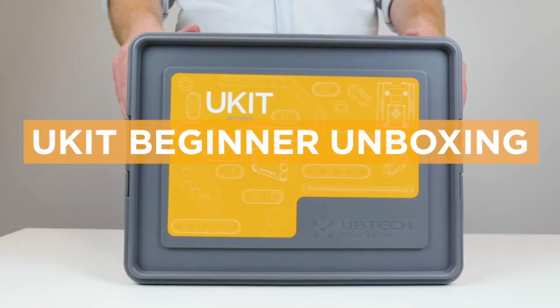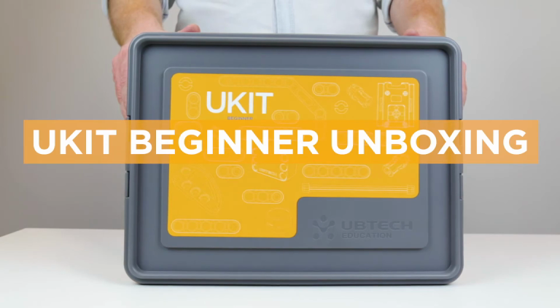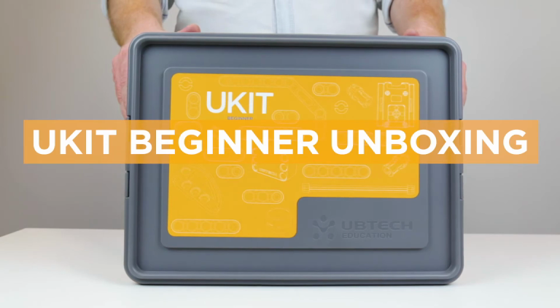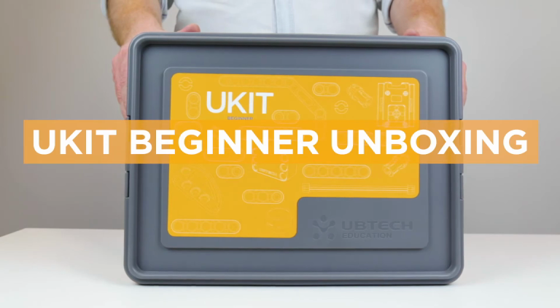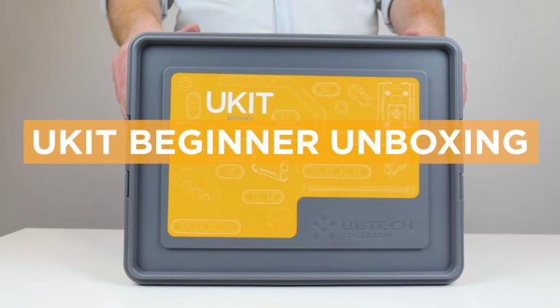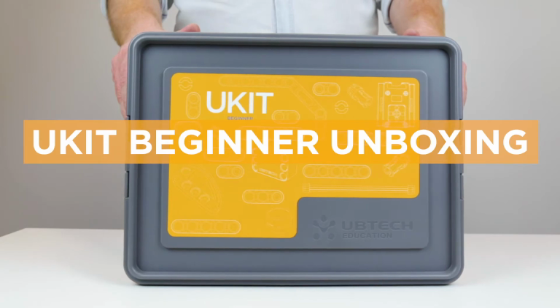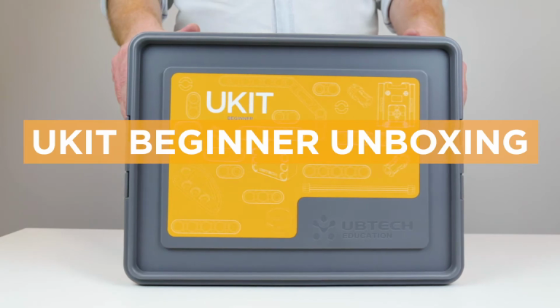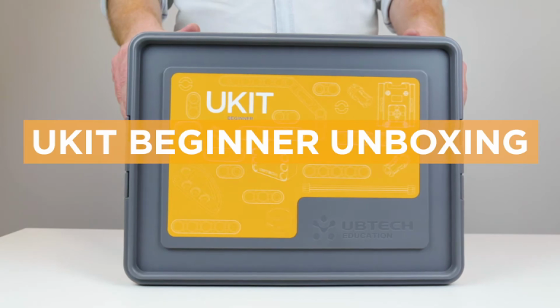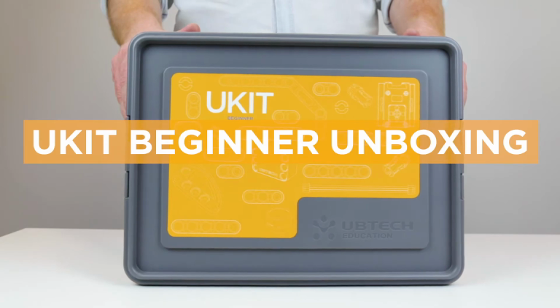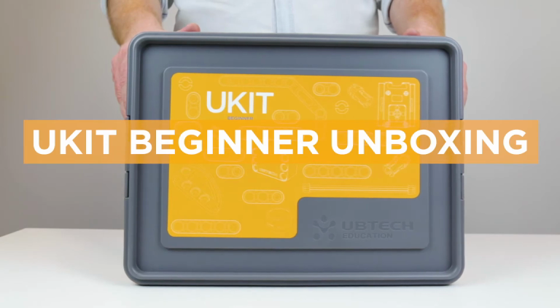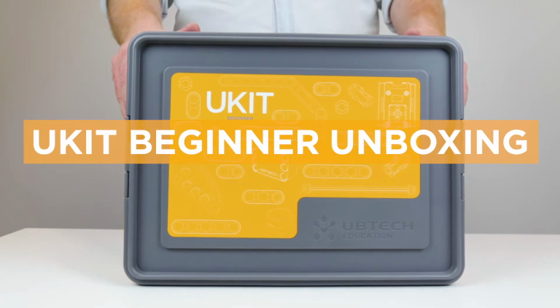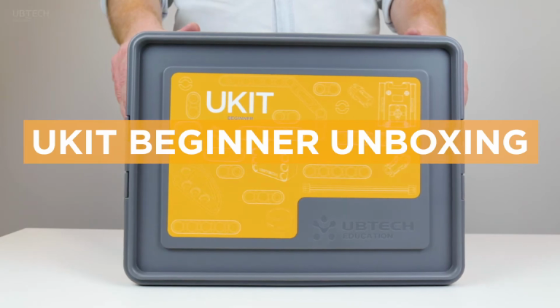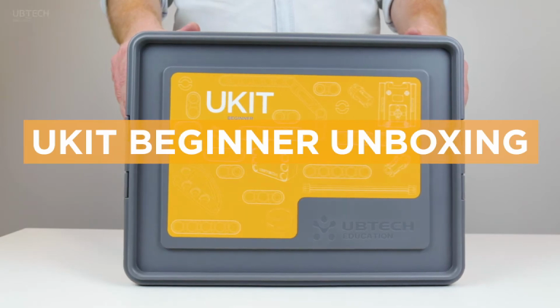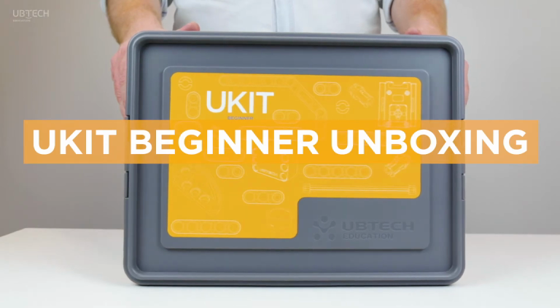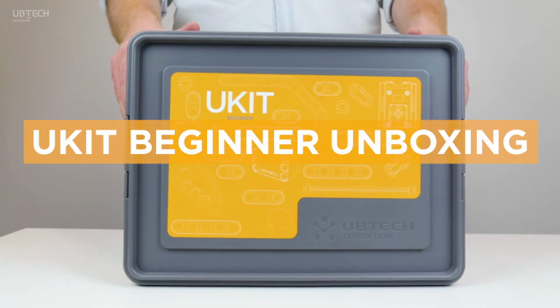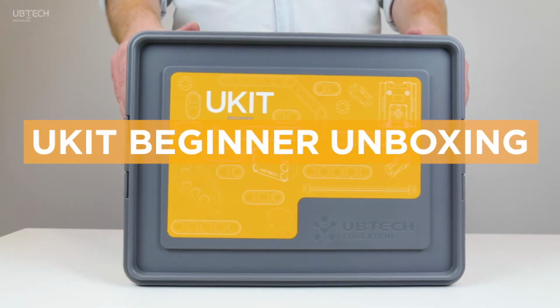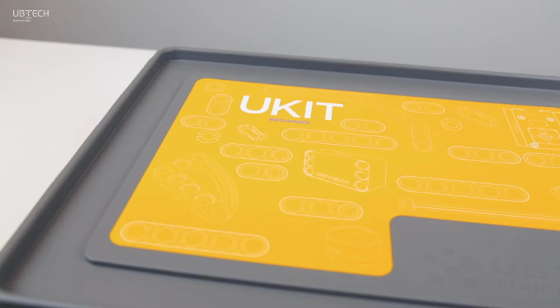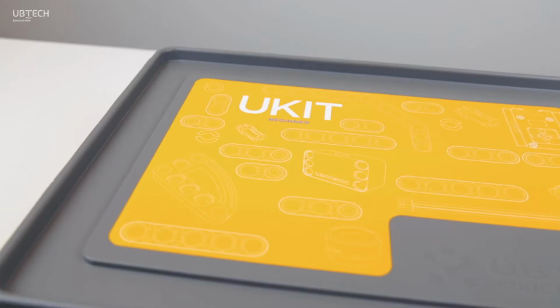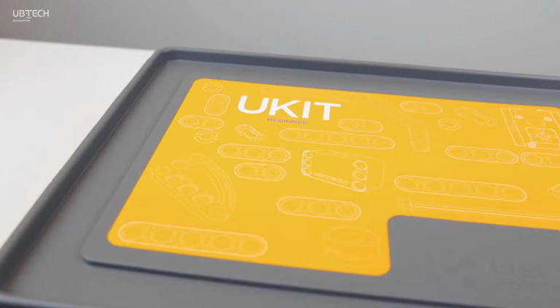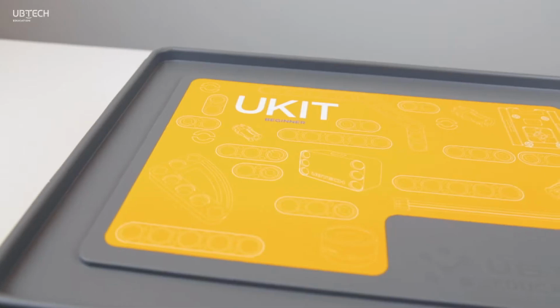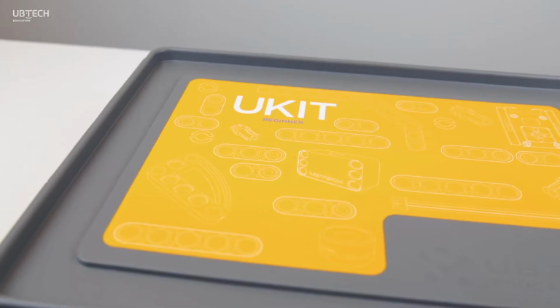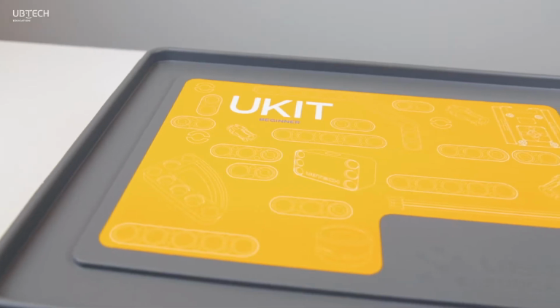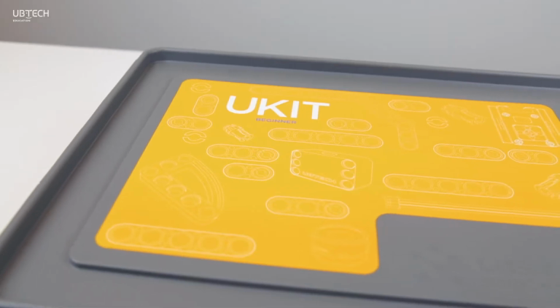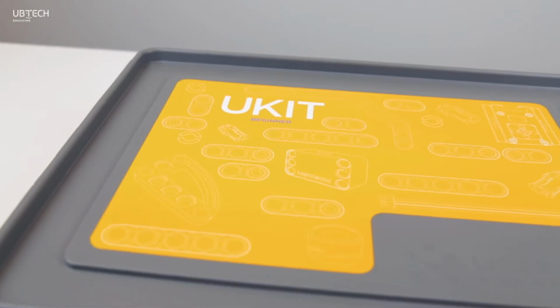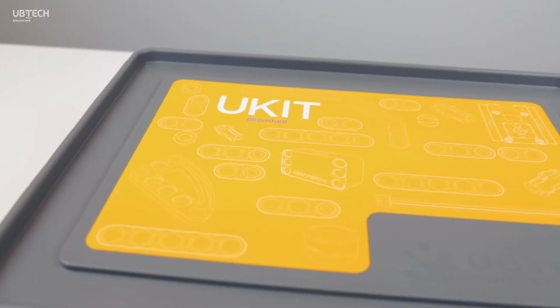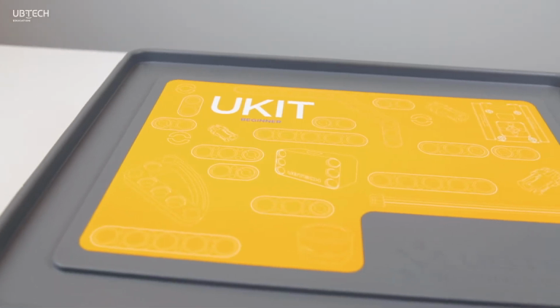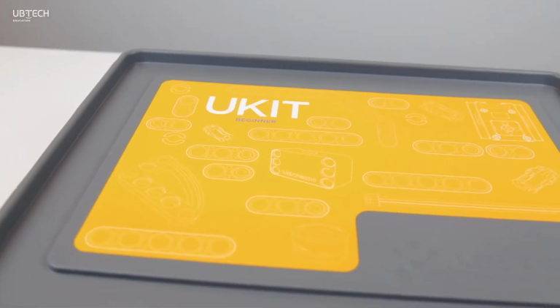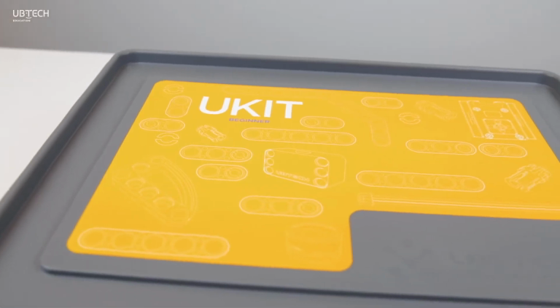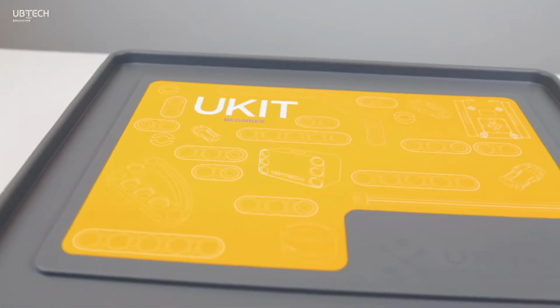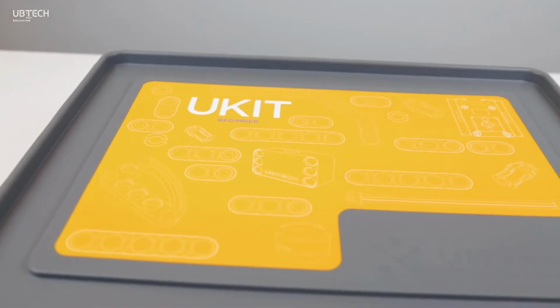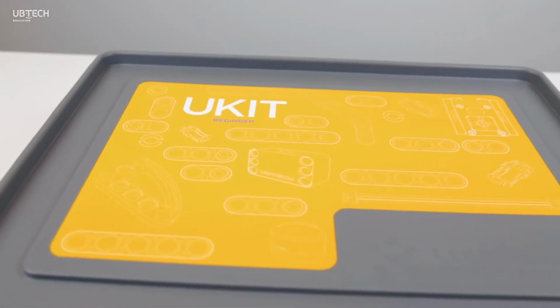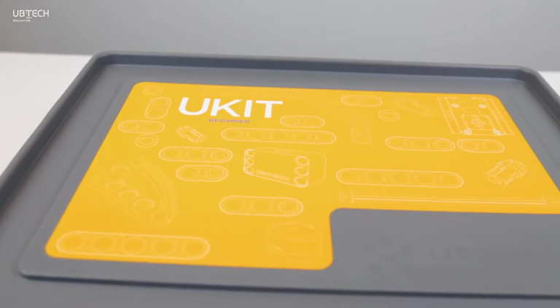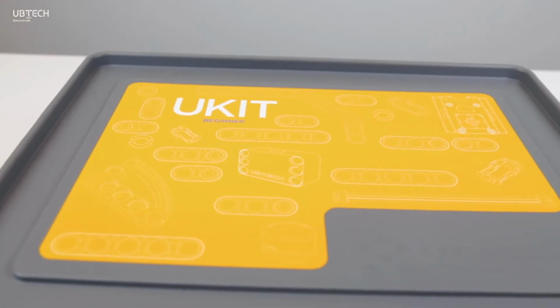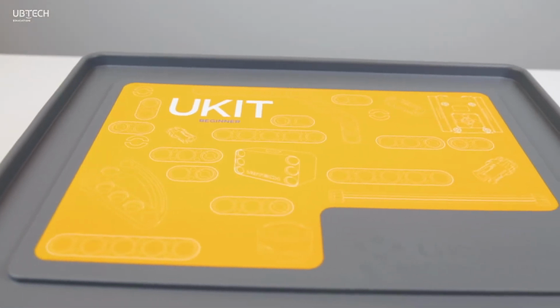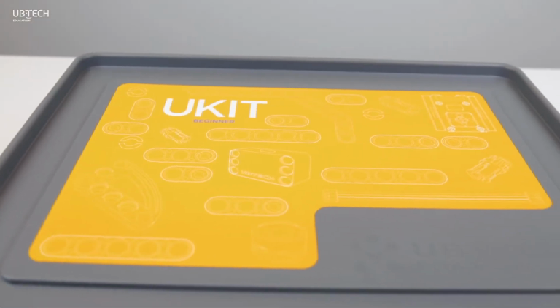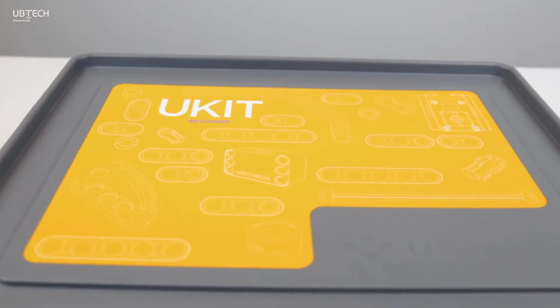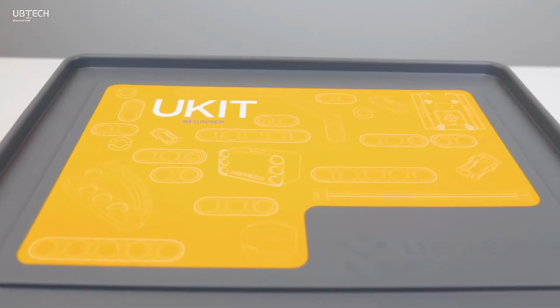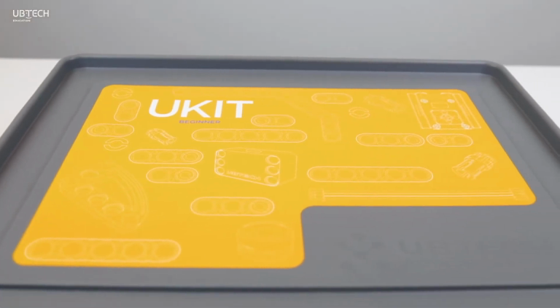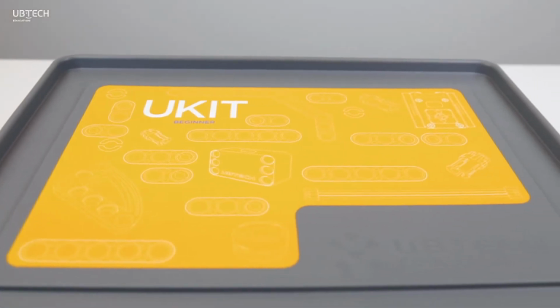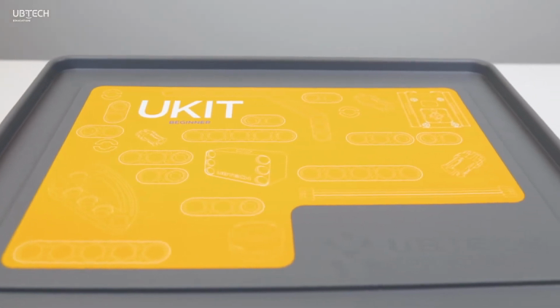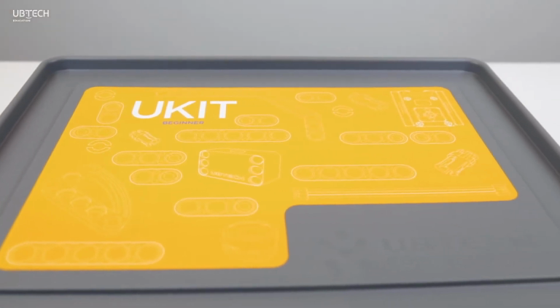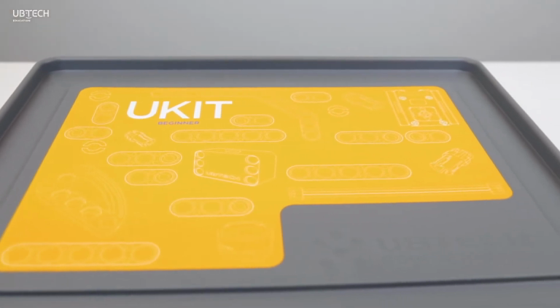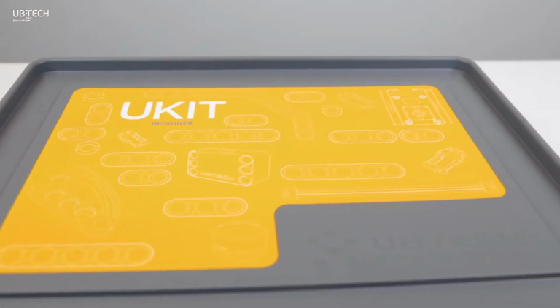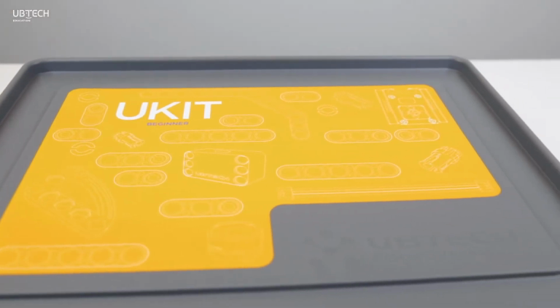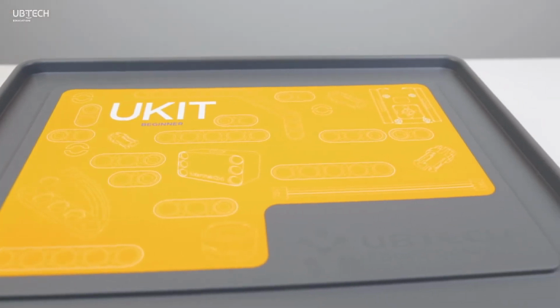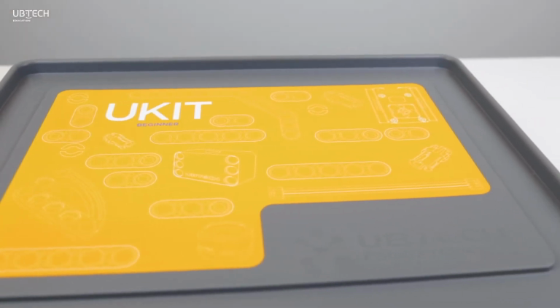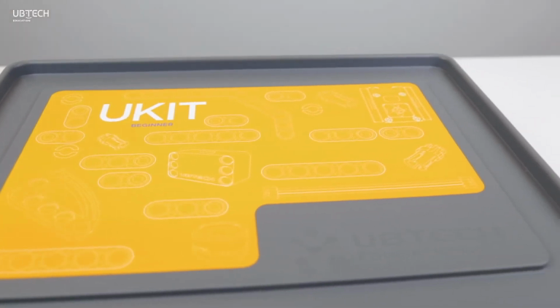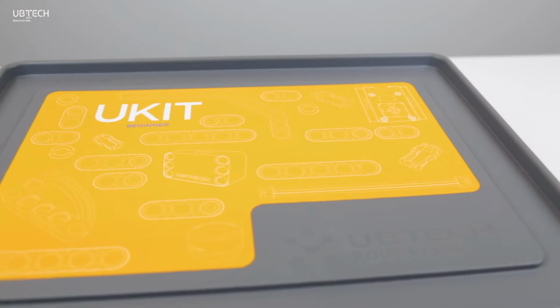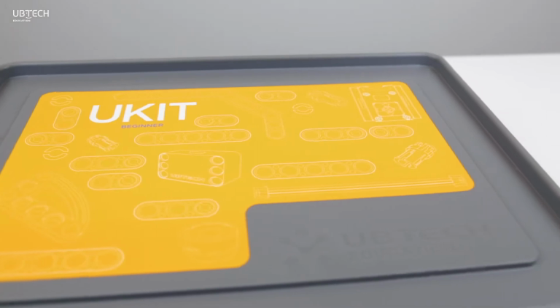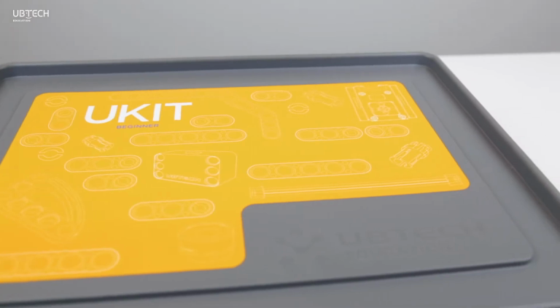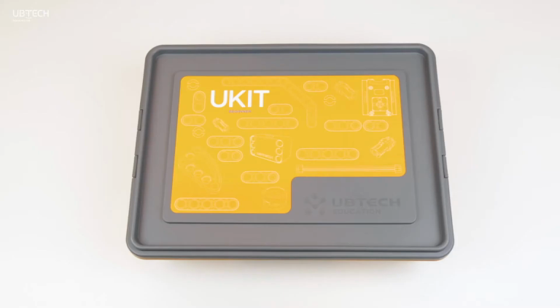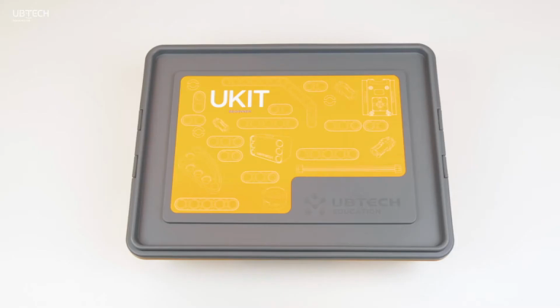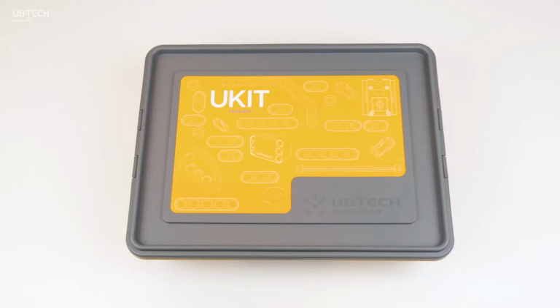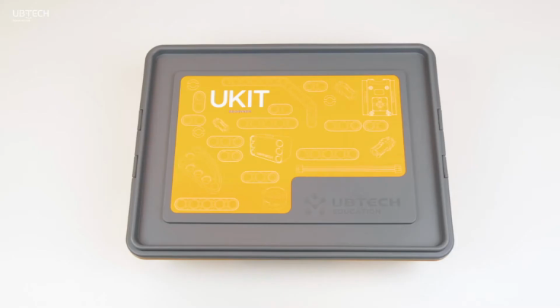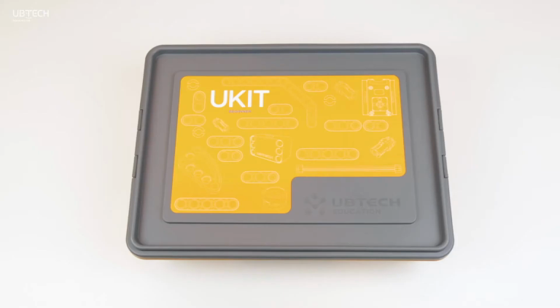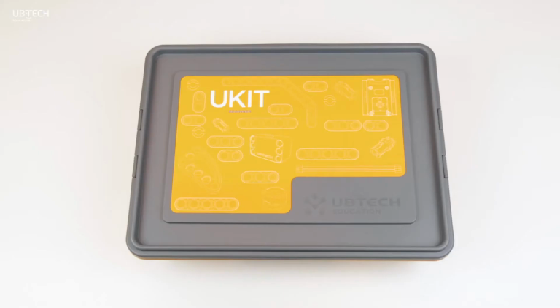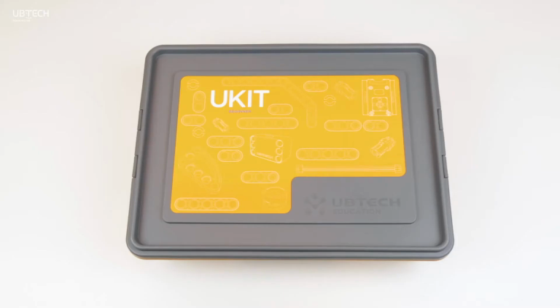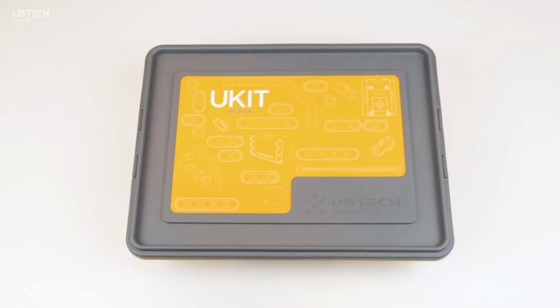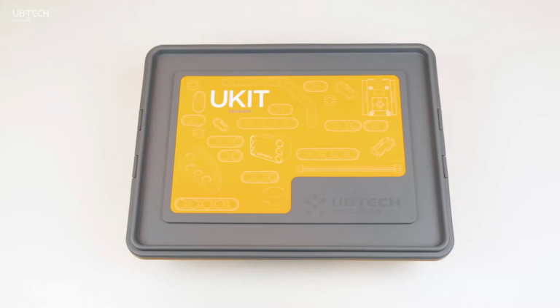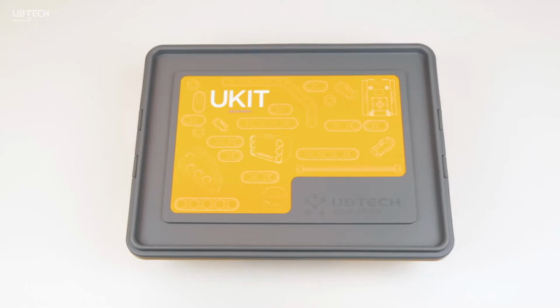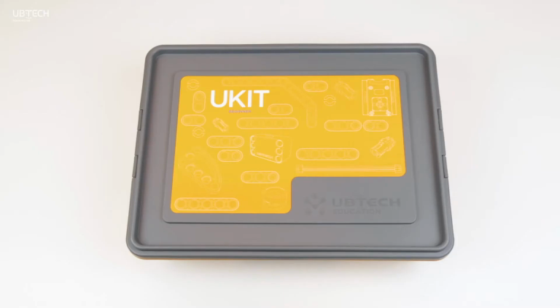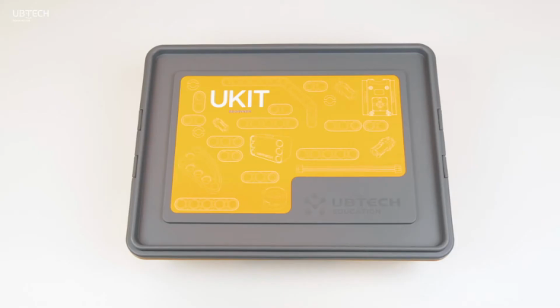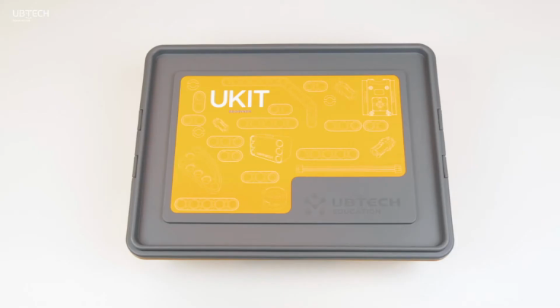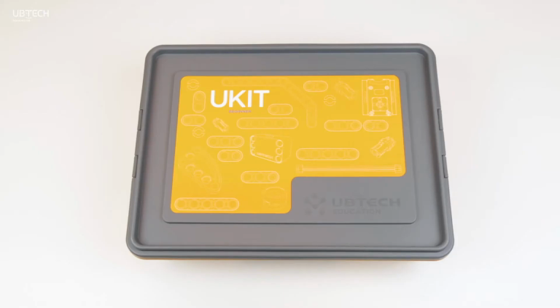Here's the UKID Beginner. With this robotic kit, you can build and code robots to do all sorts of things. Let's dive in.